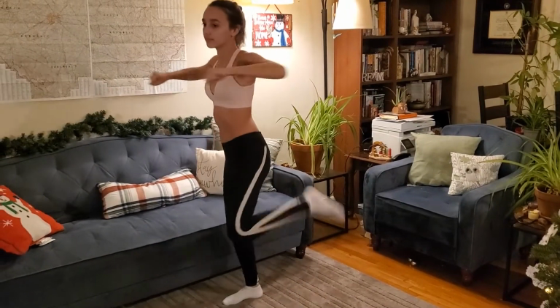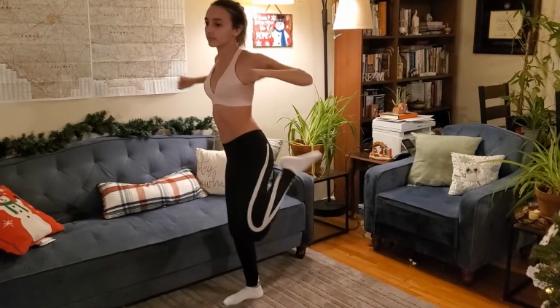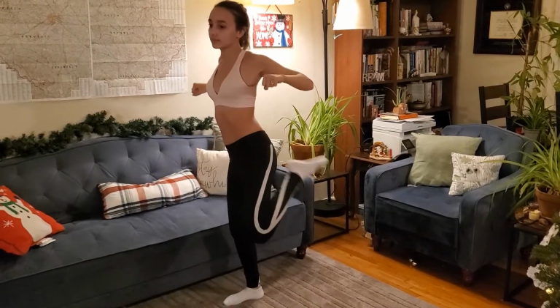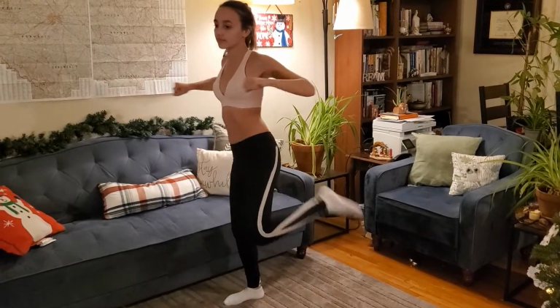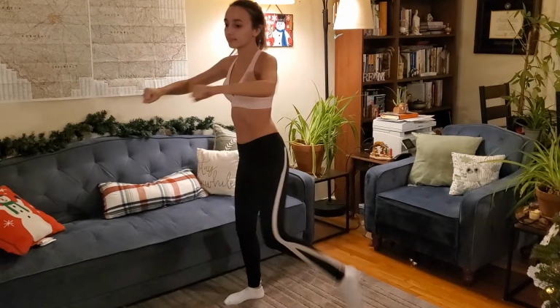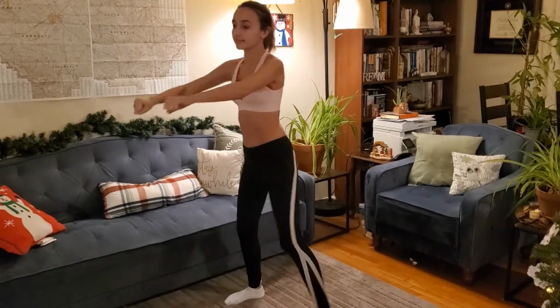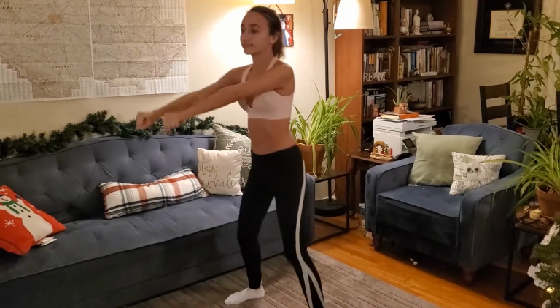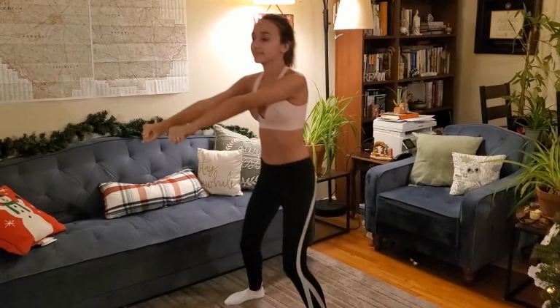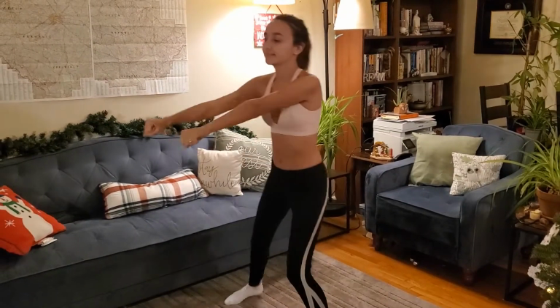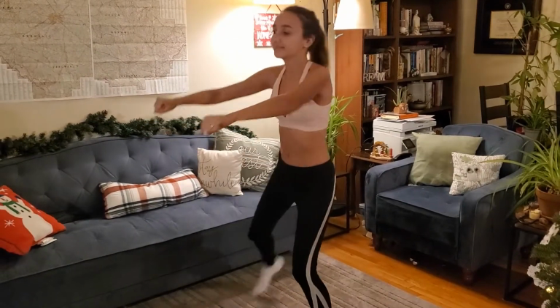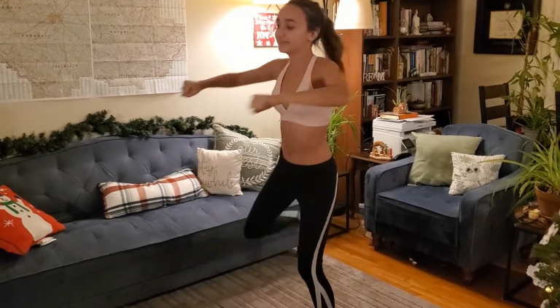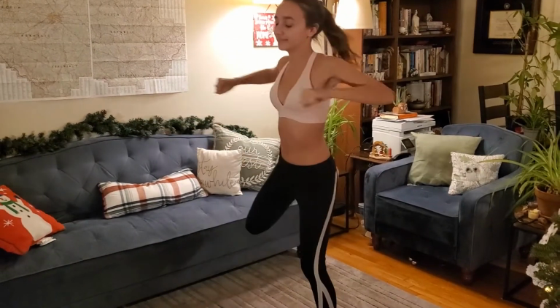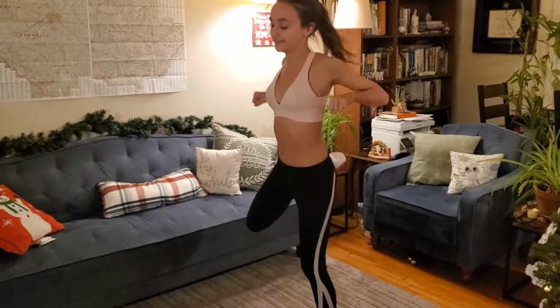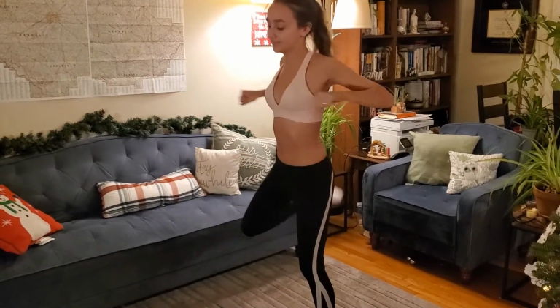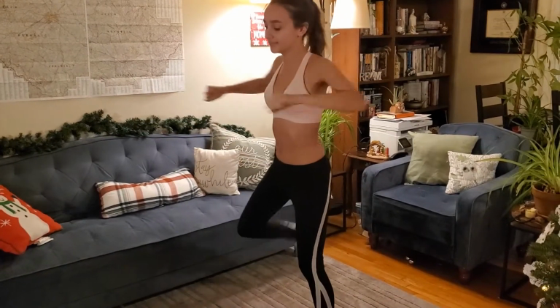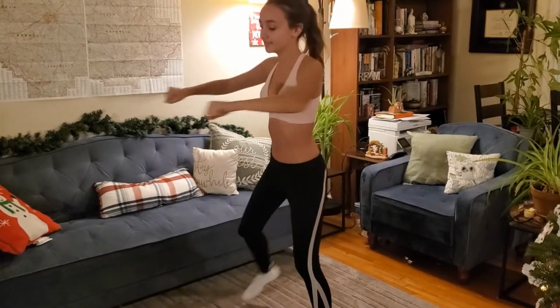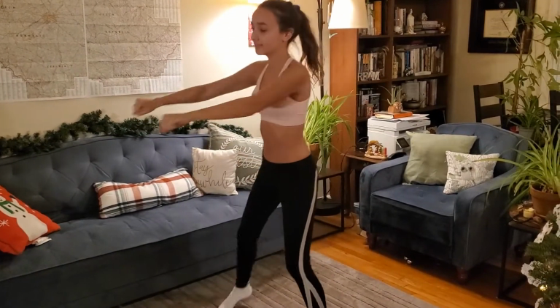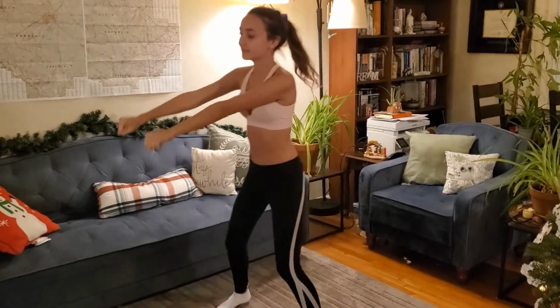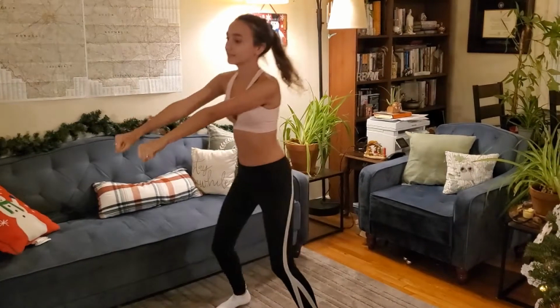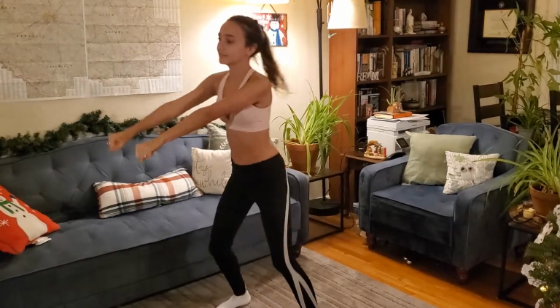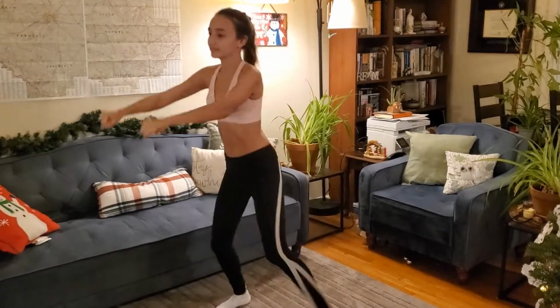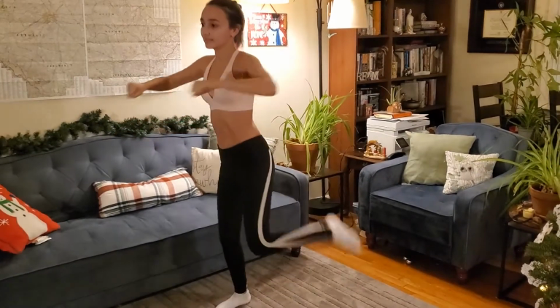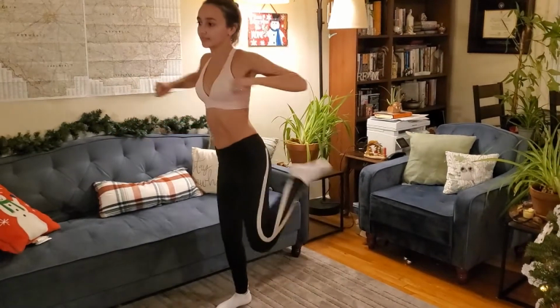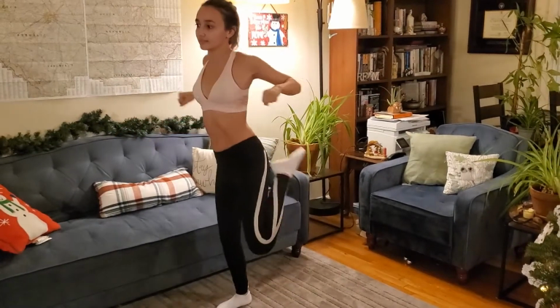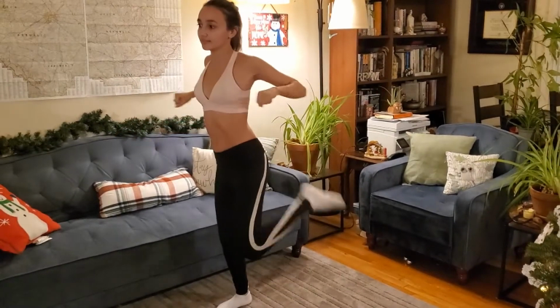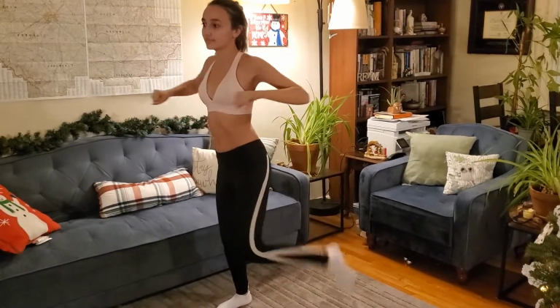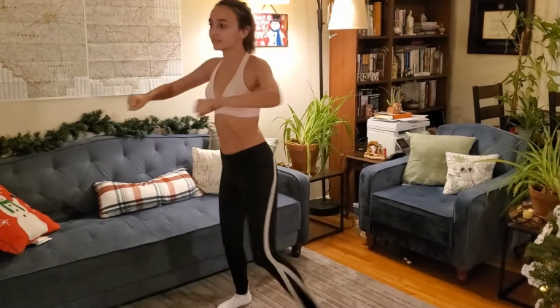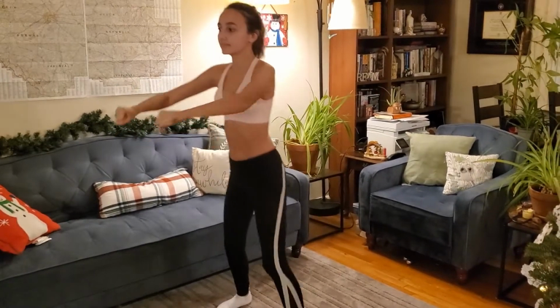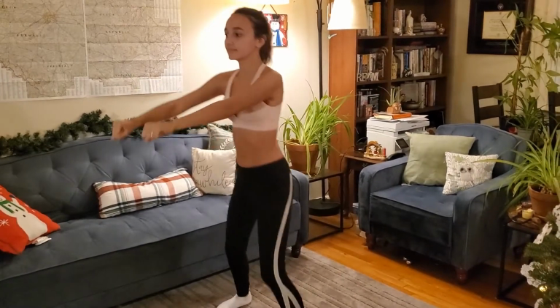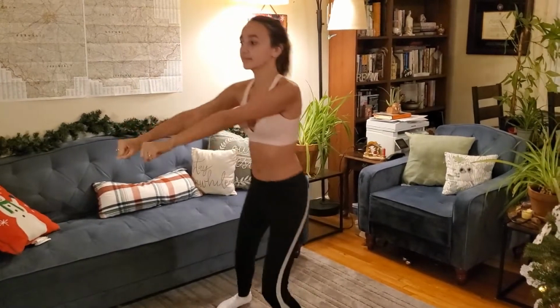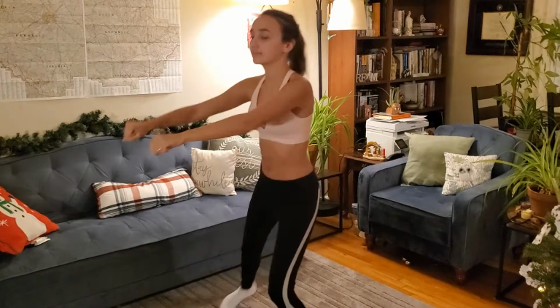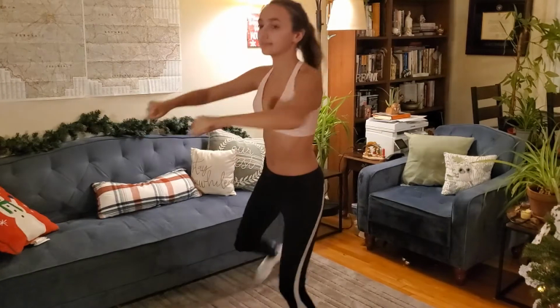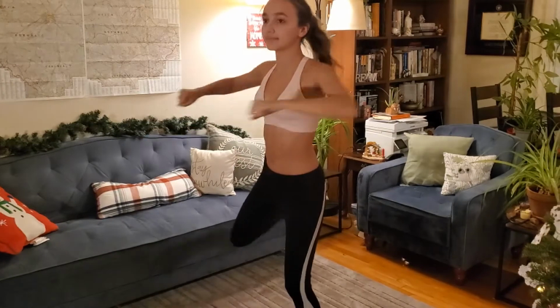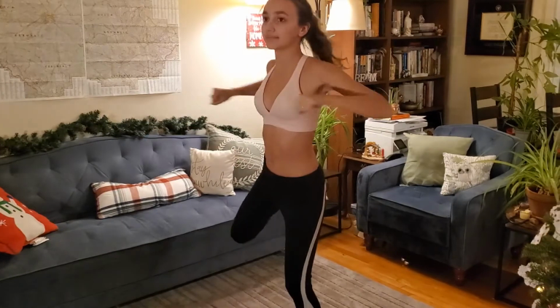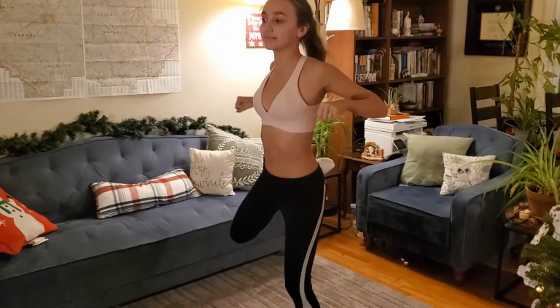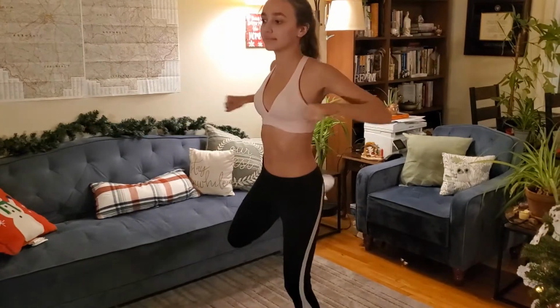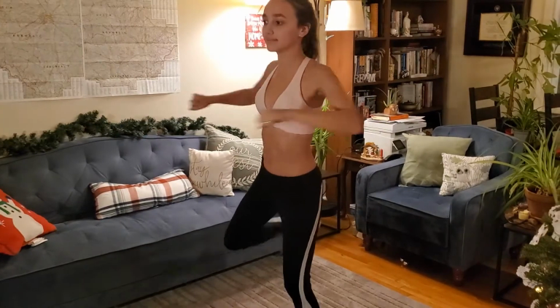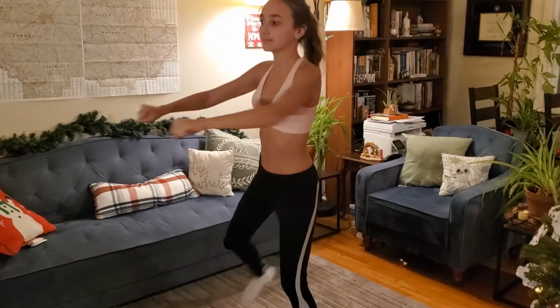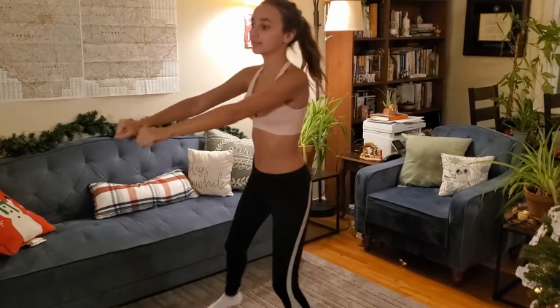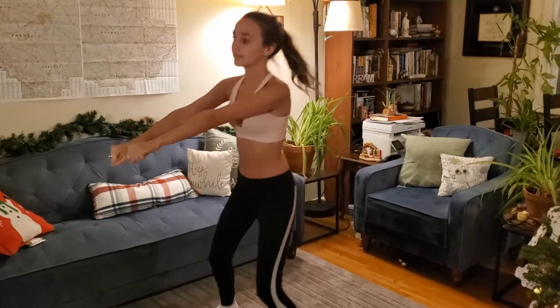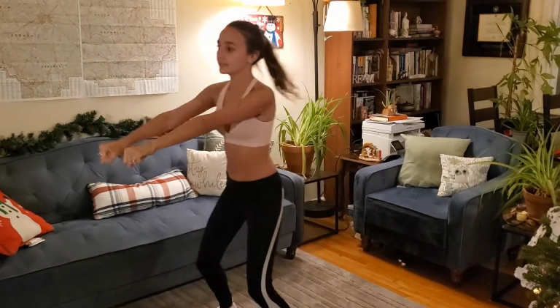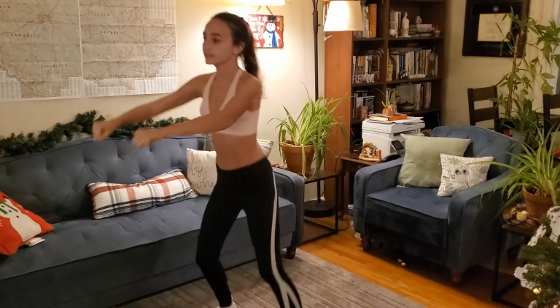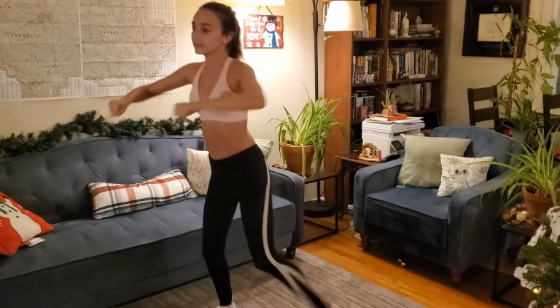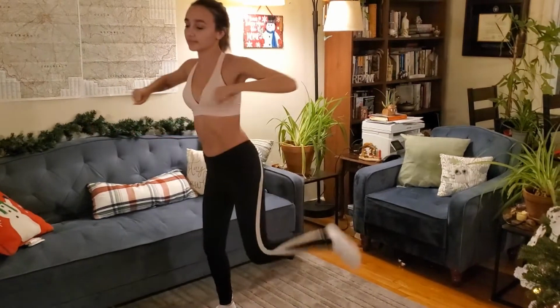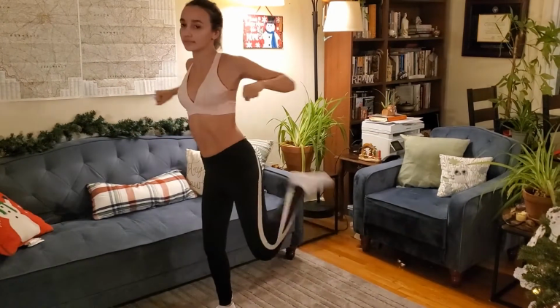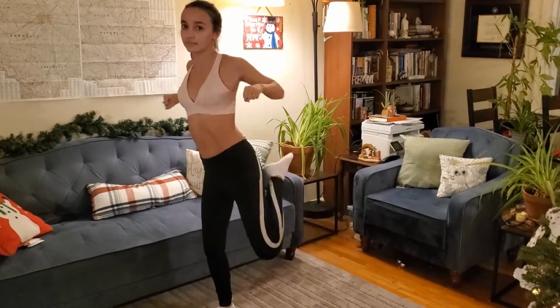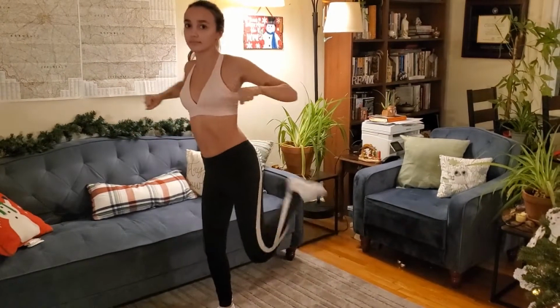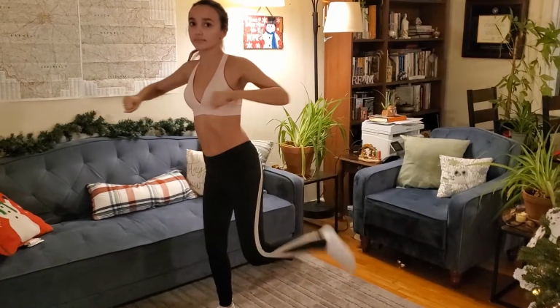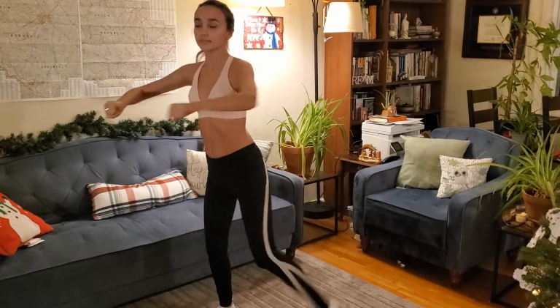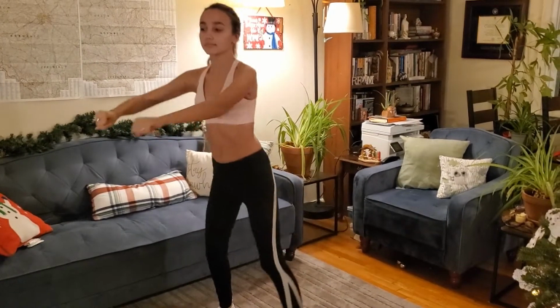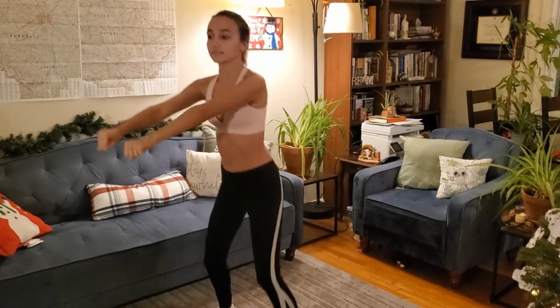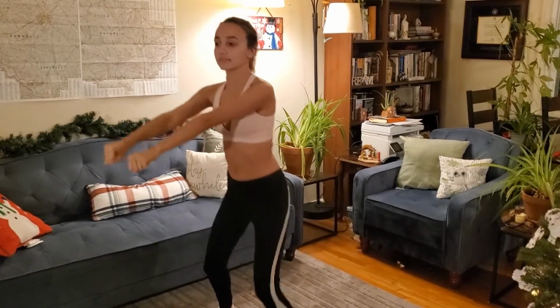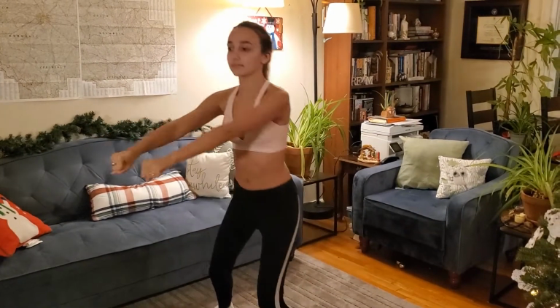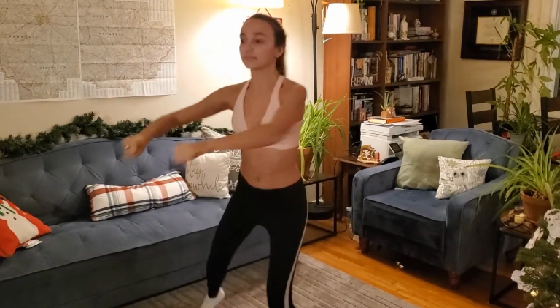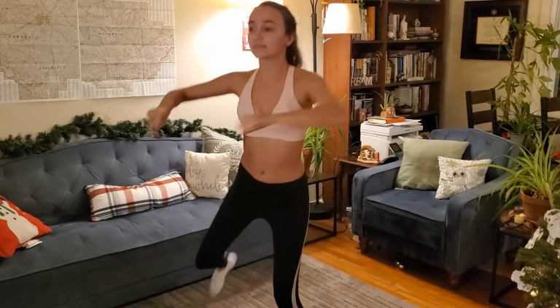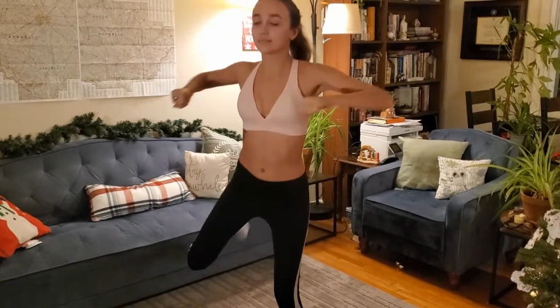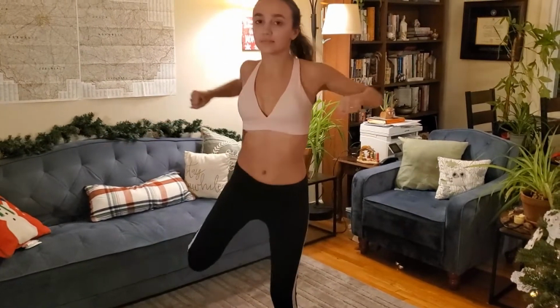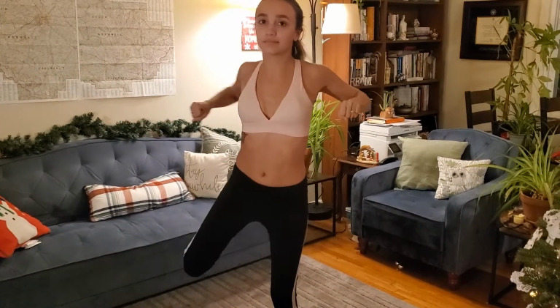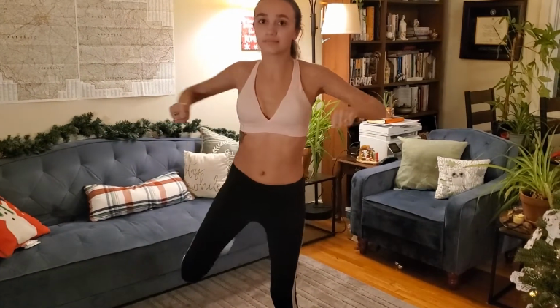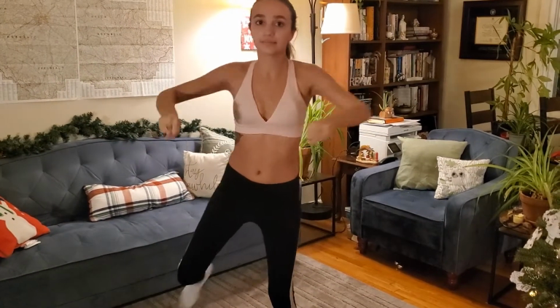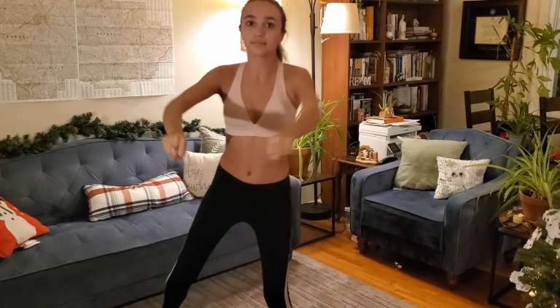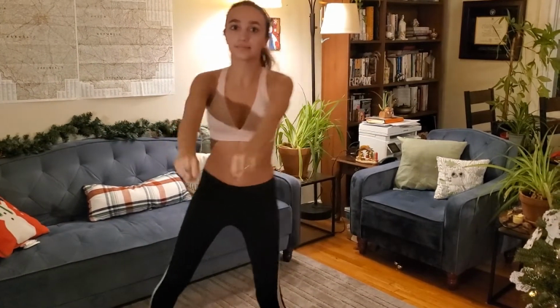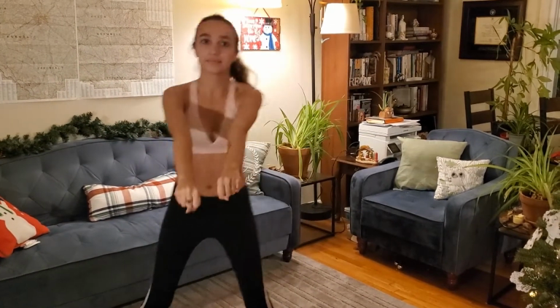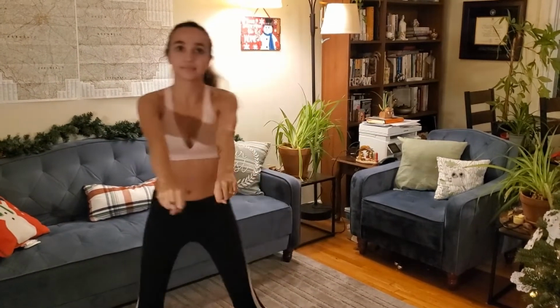Pulling those shoulder muscles. Pretend you're actually trying to move something from front to back, and then just do a butt kick.